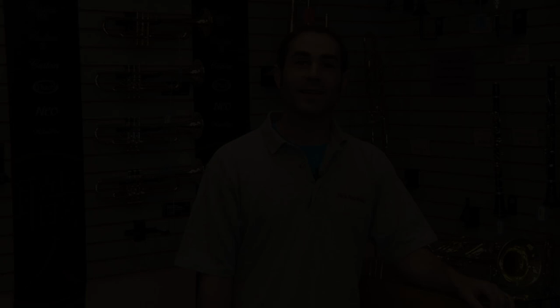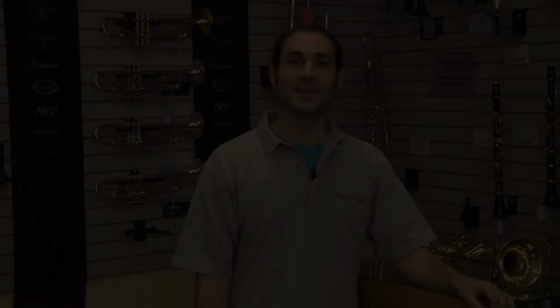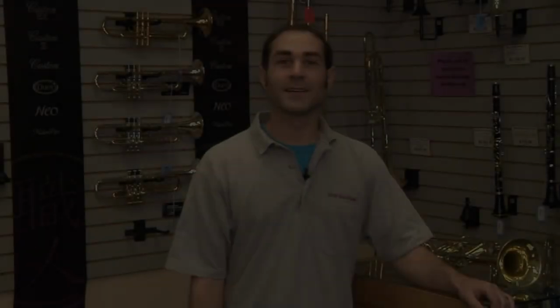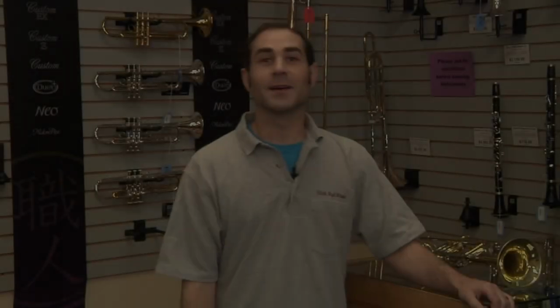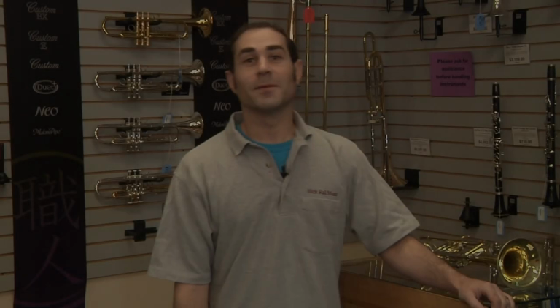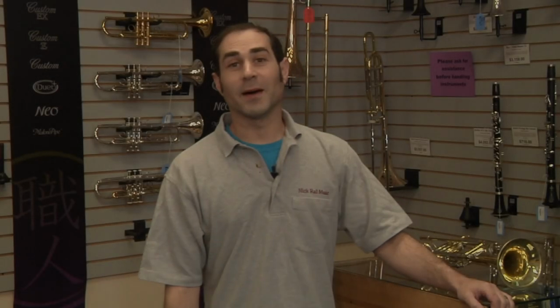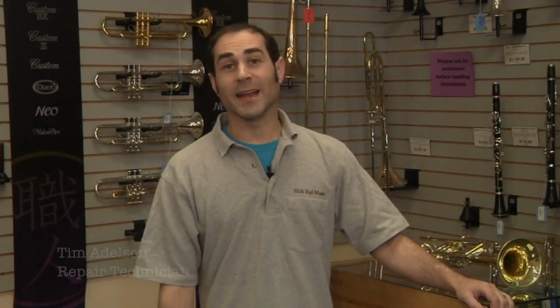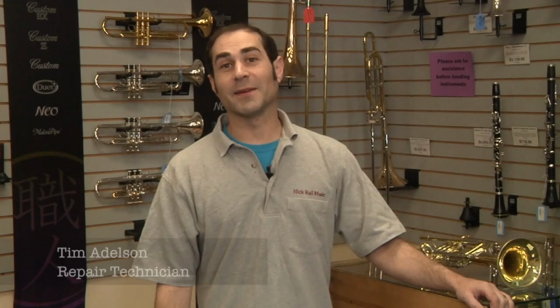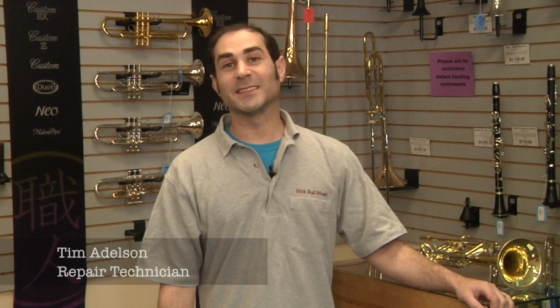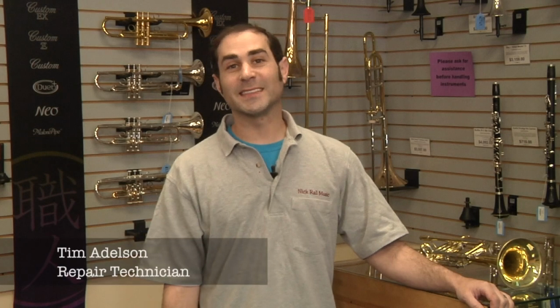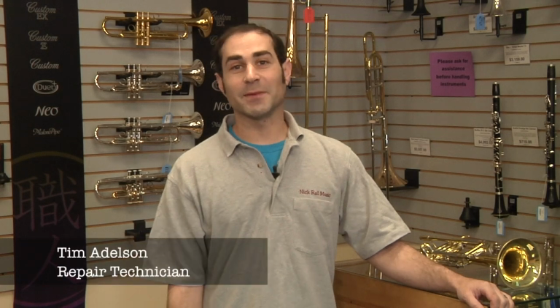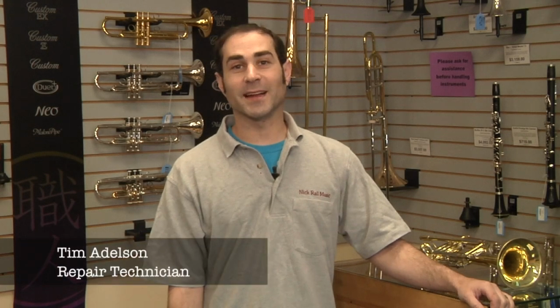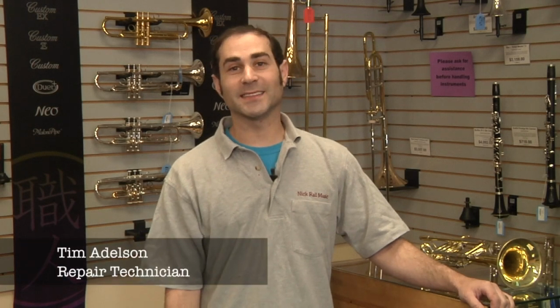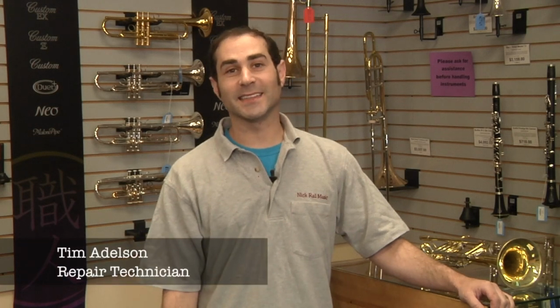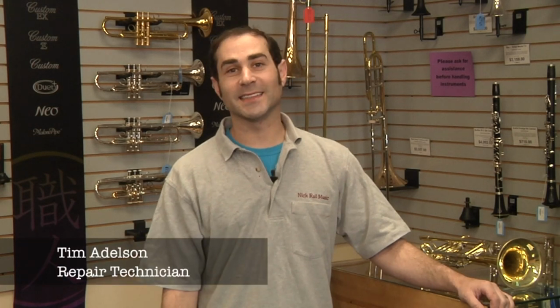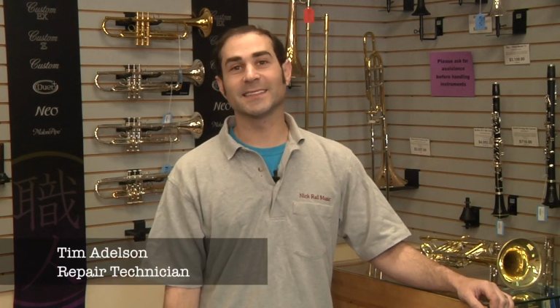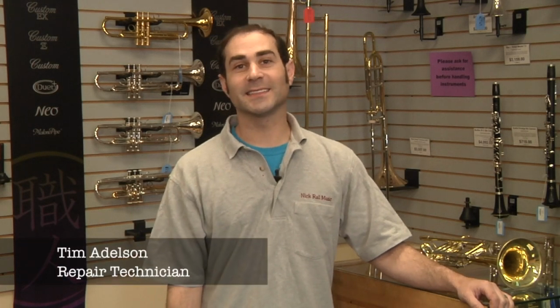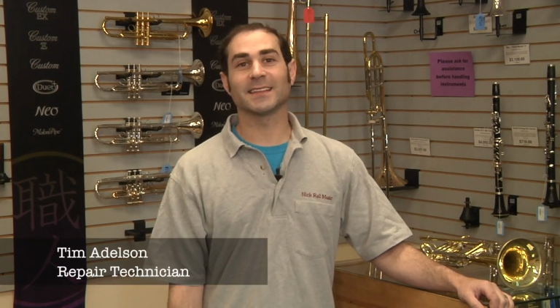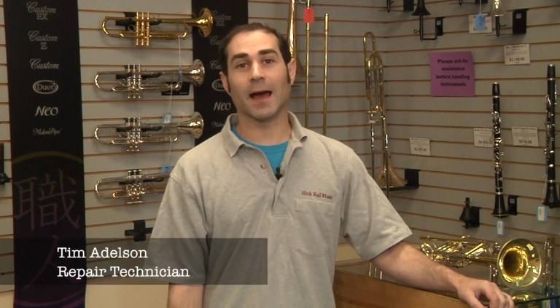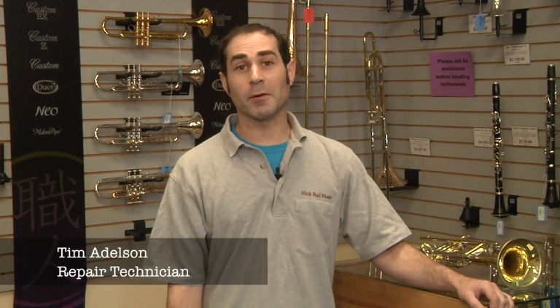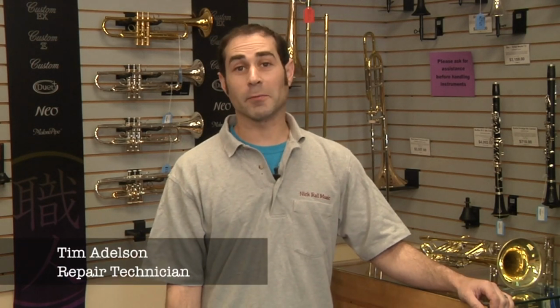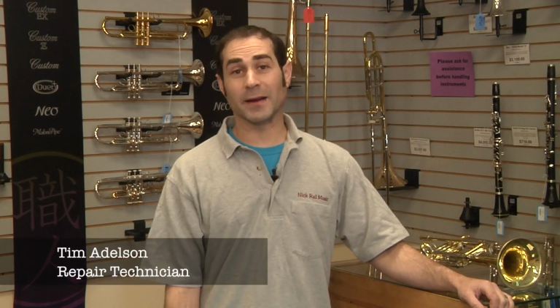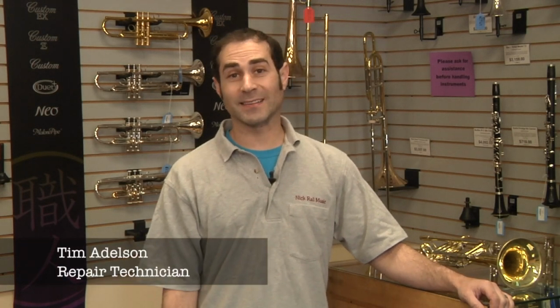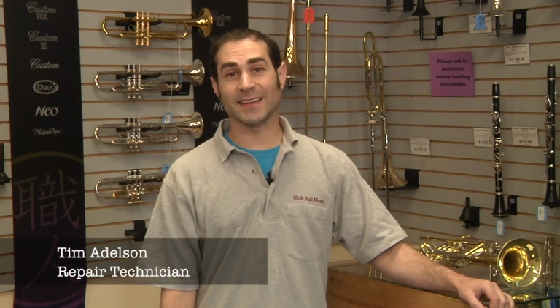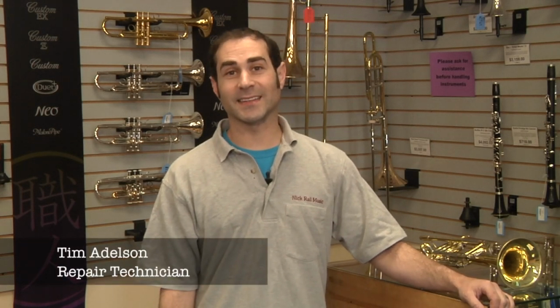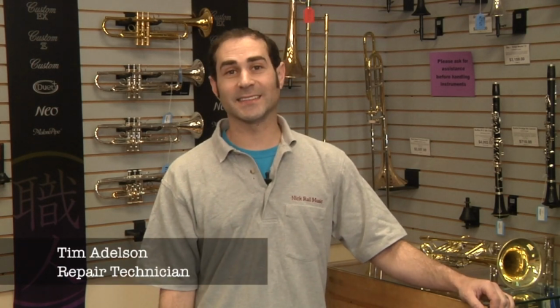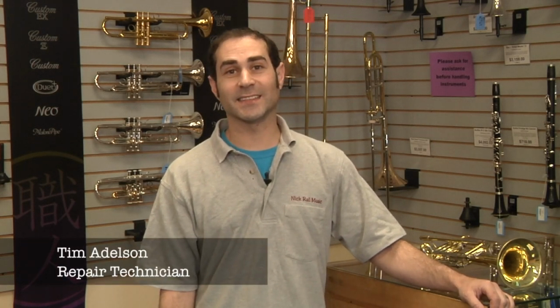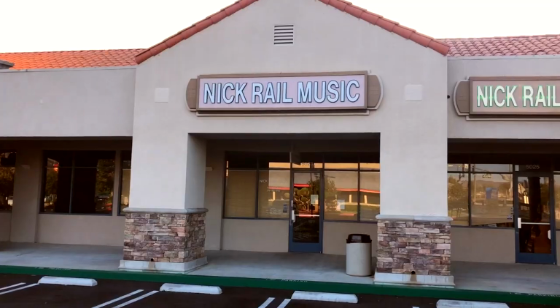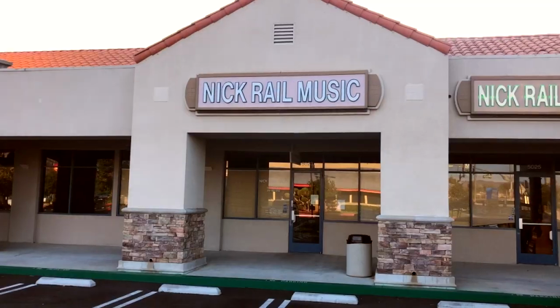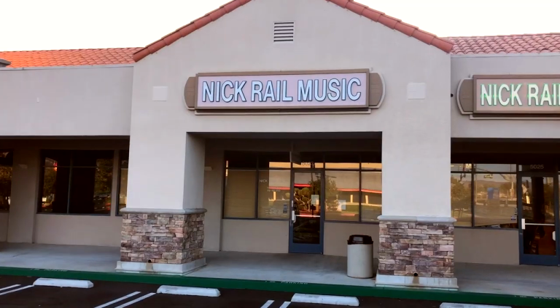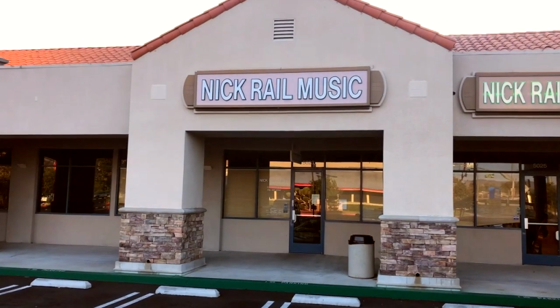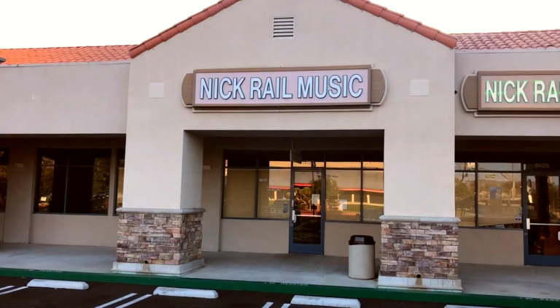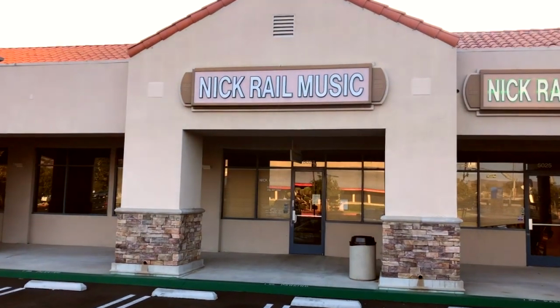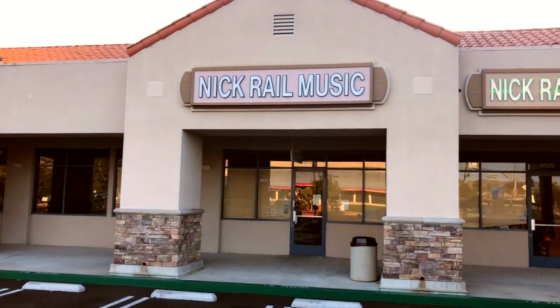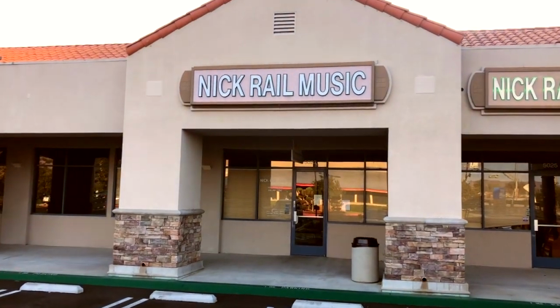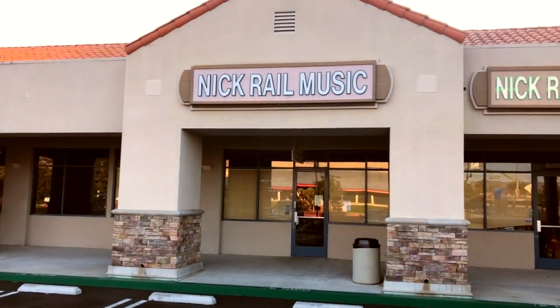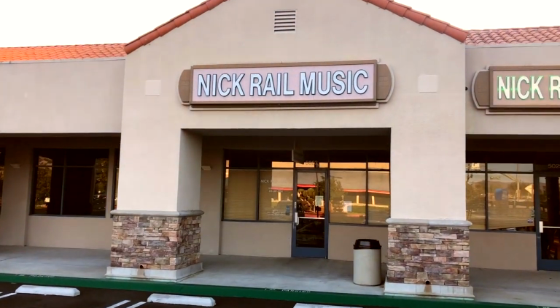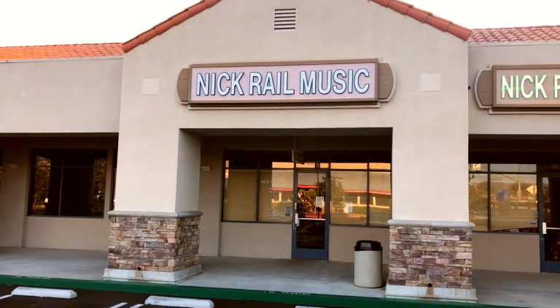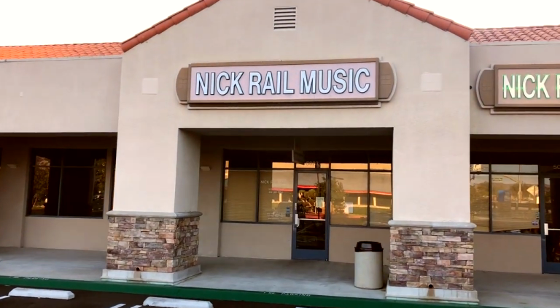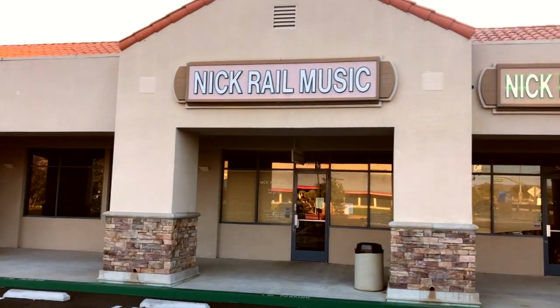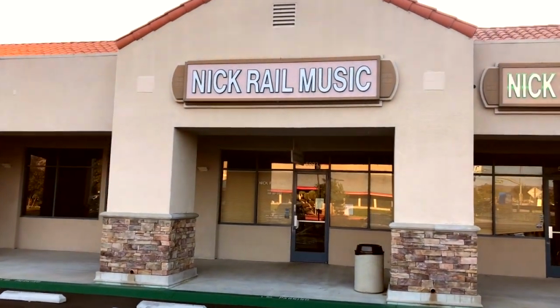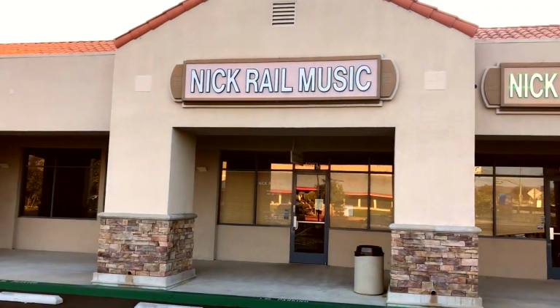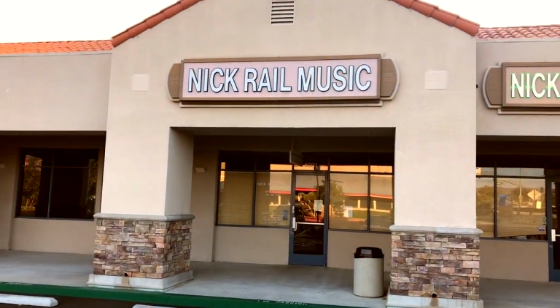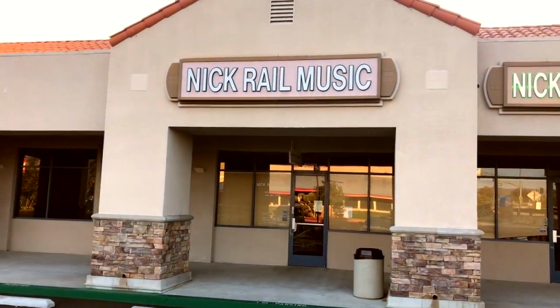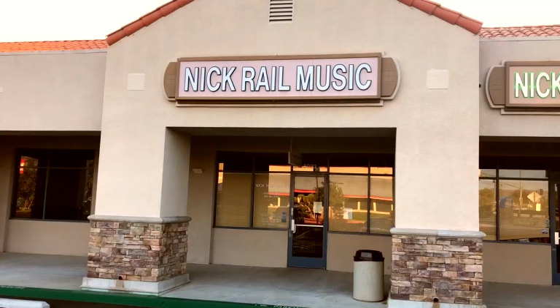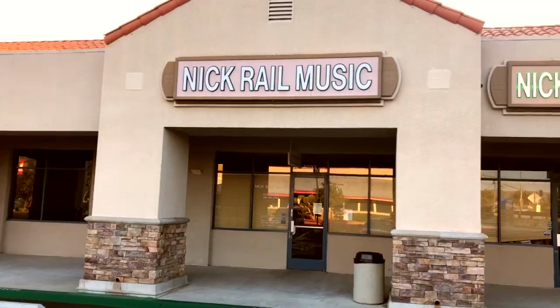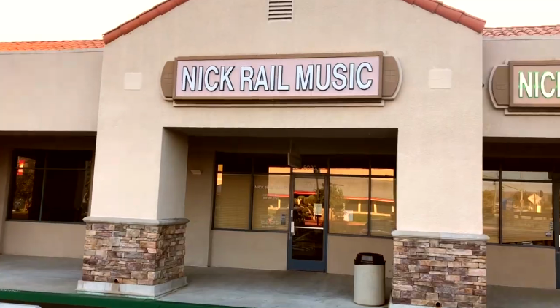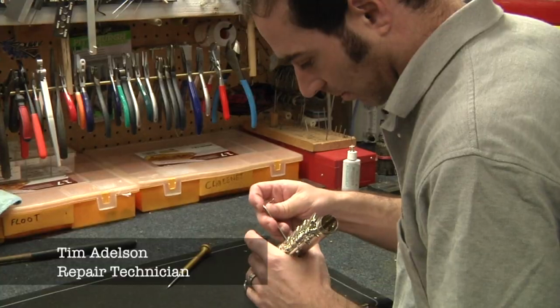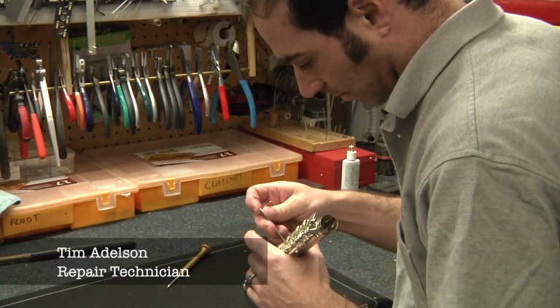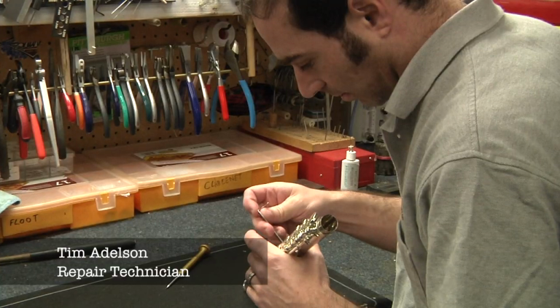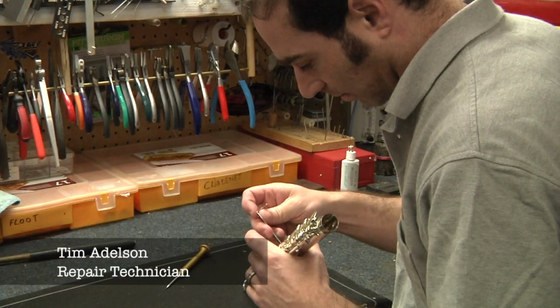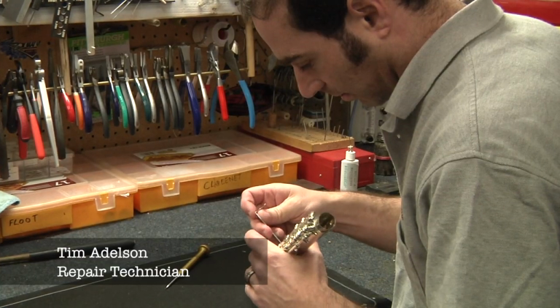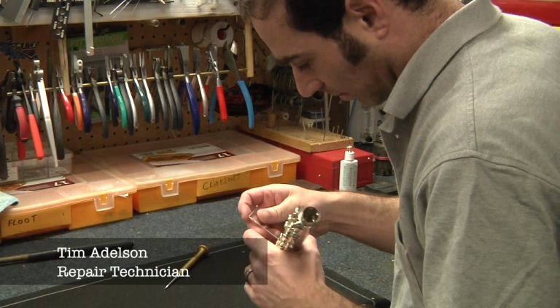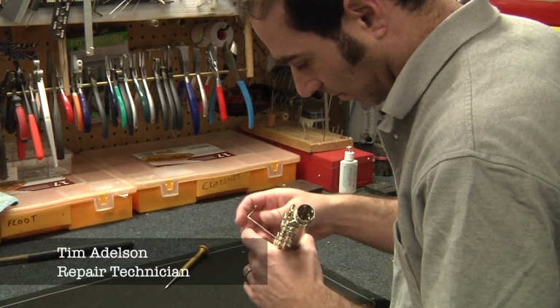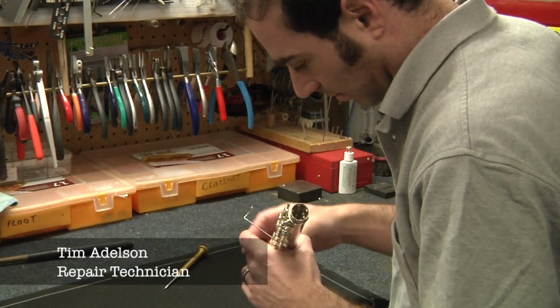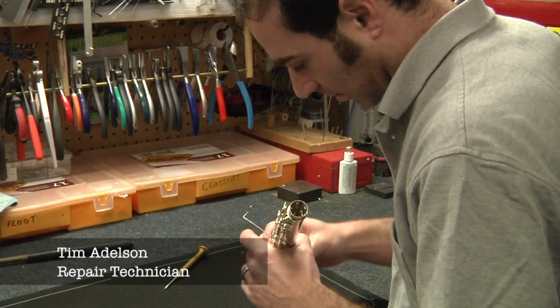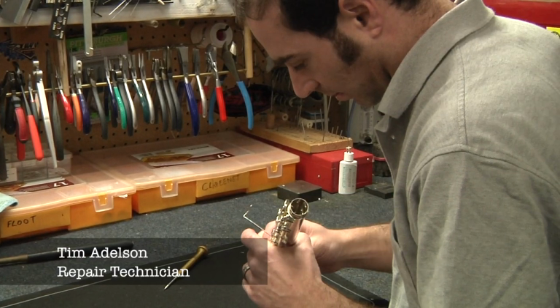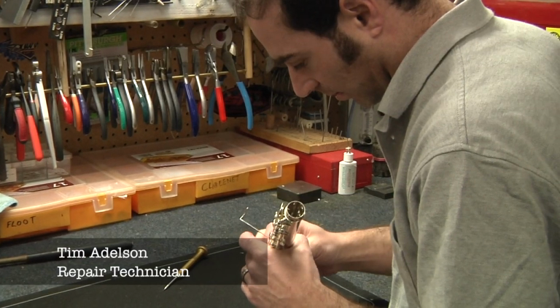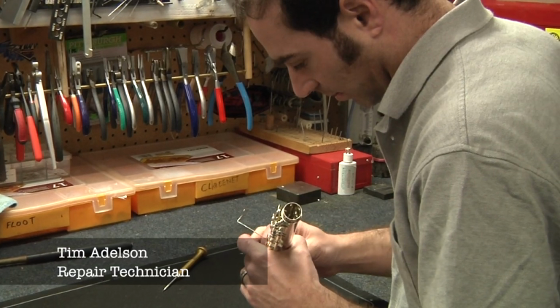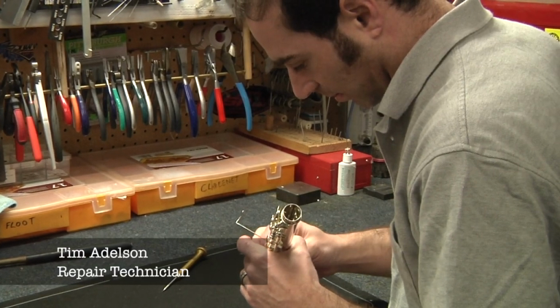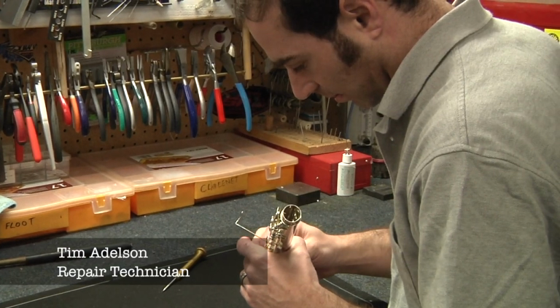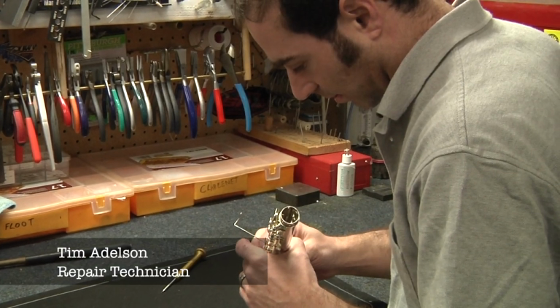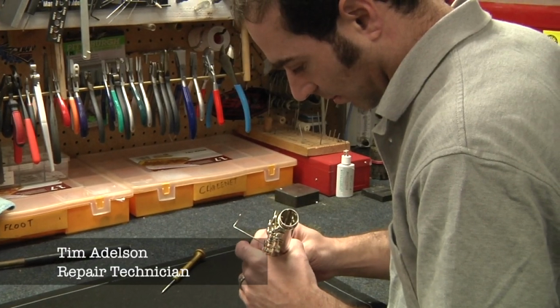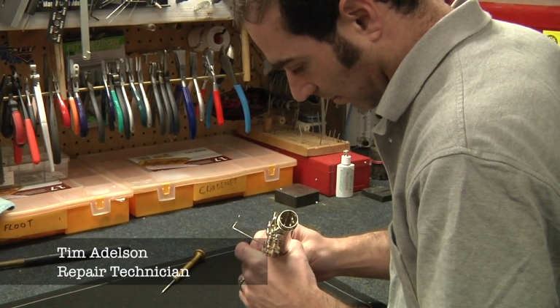My name is Tim Adelson. I'm a repair technician for Nick Rail Music. I've been with Nick Rail Music for 18 plus years.